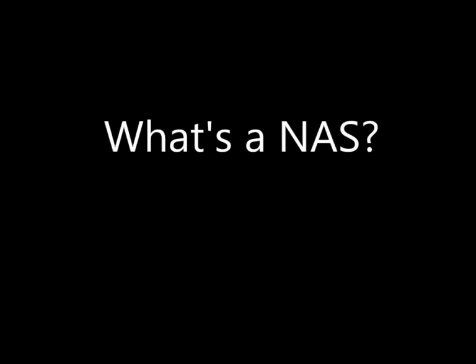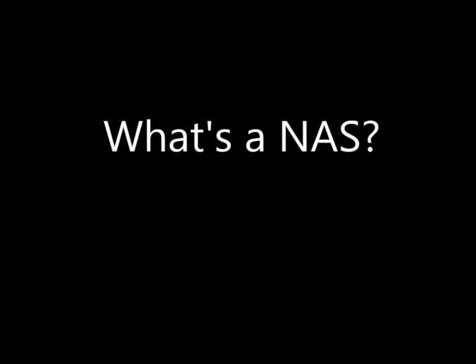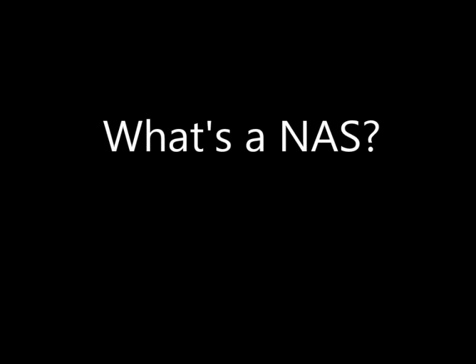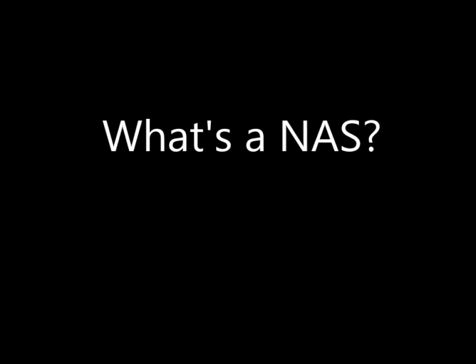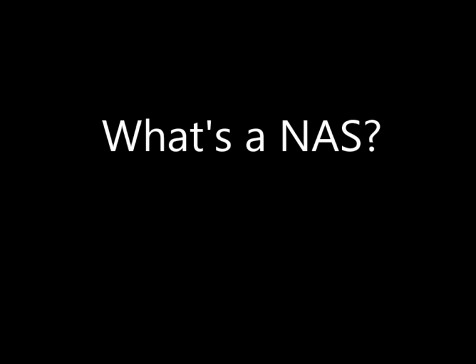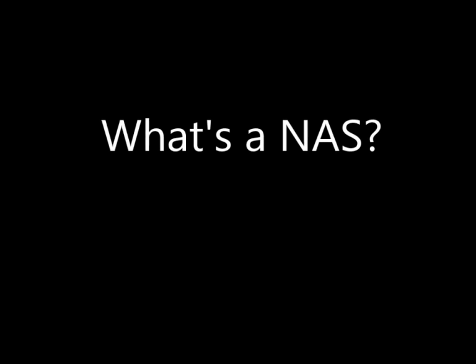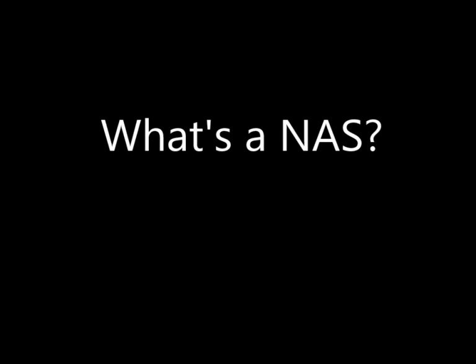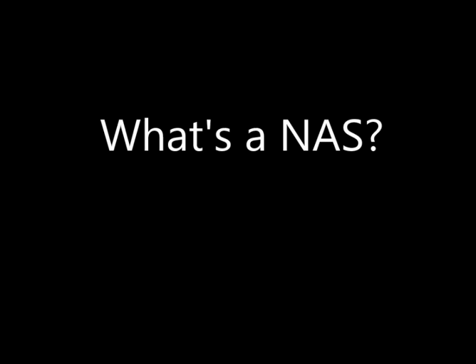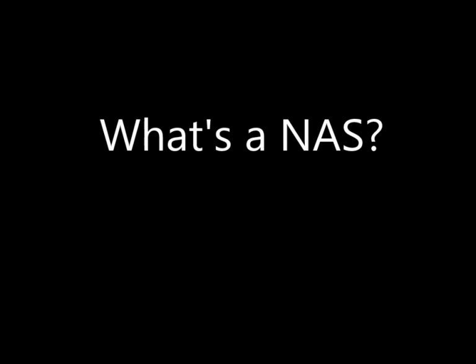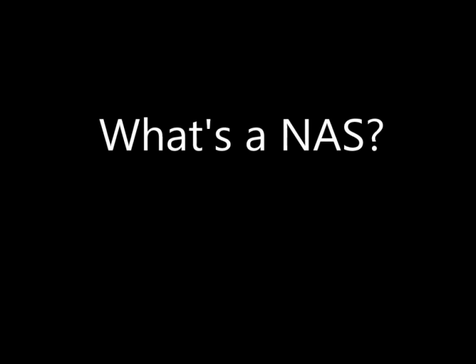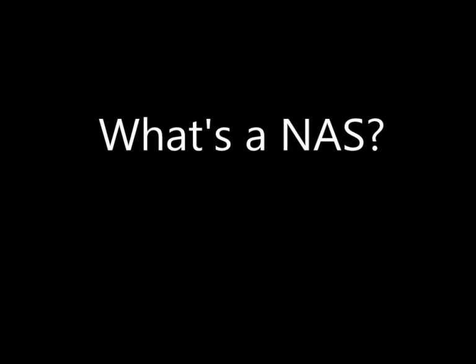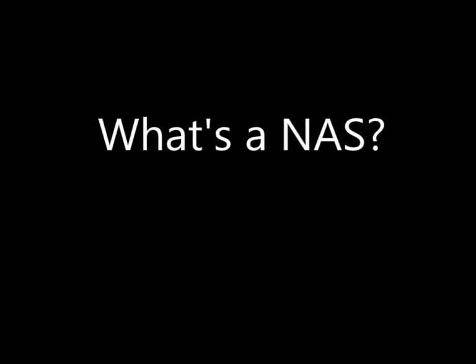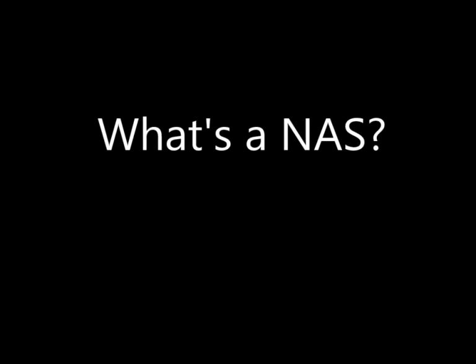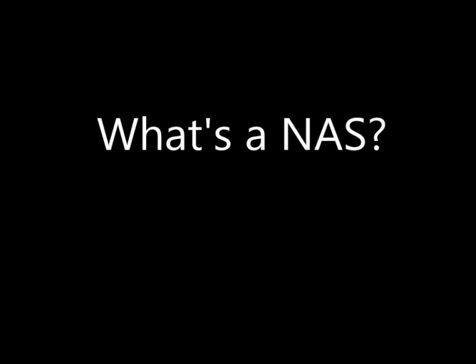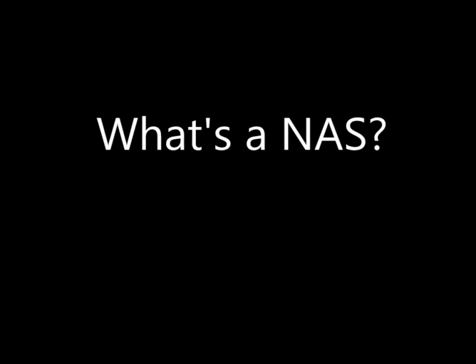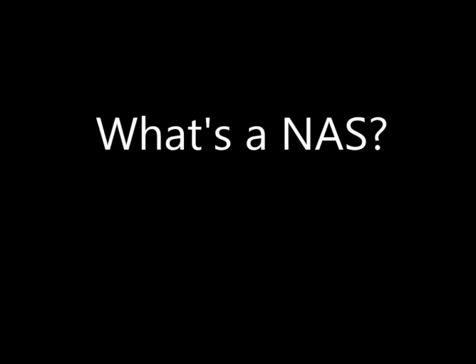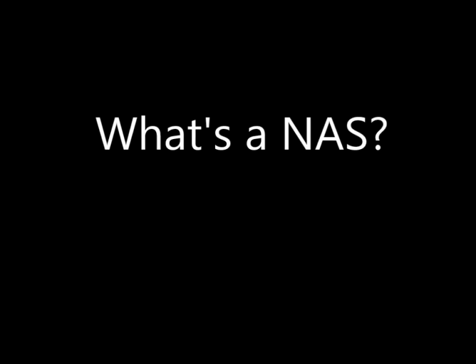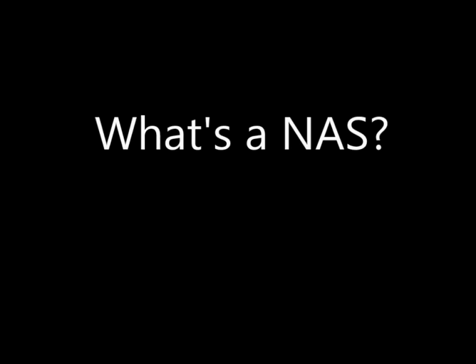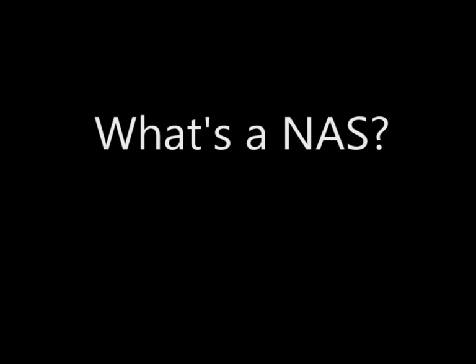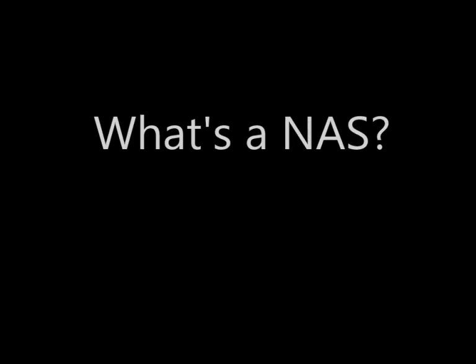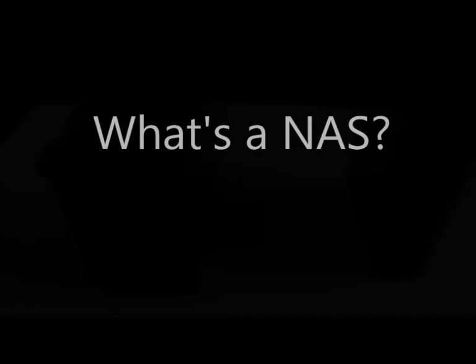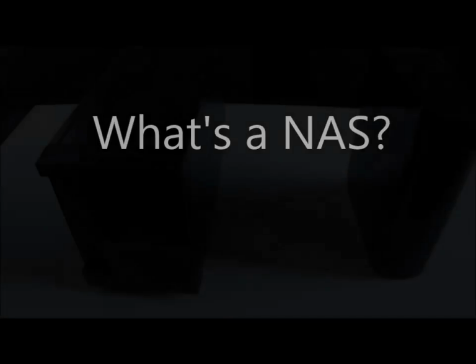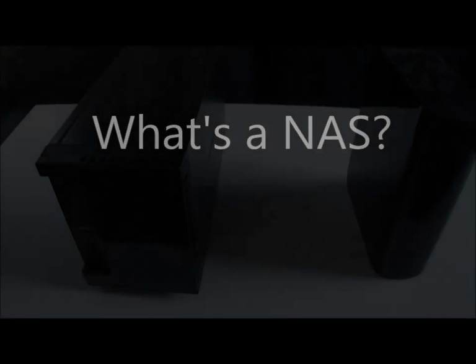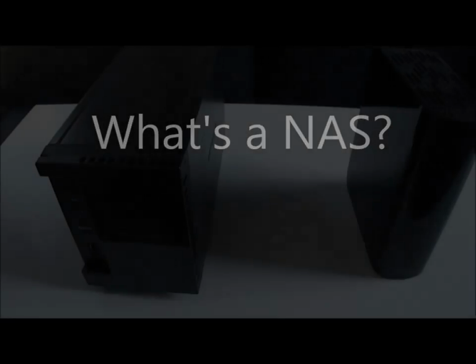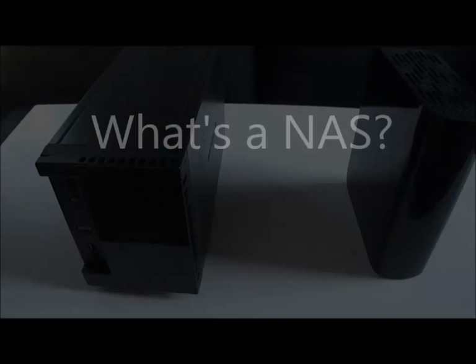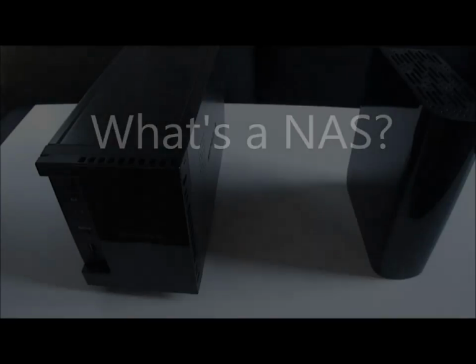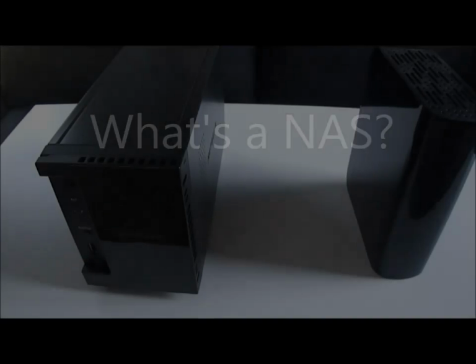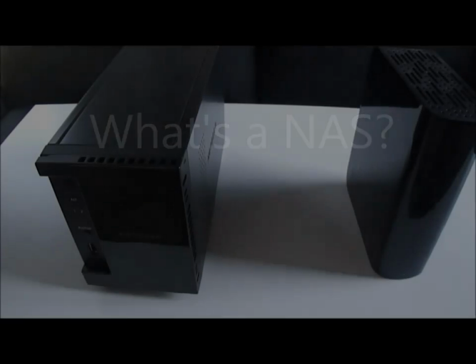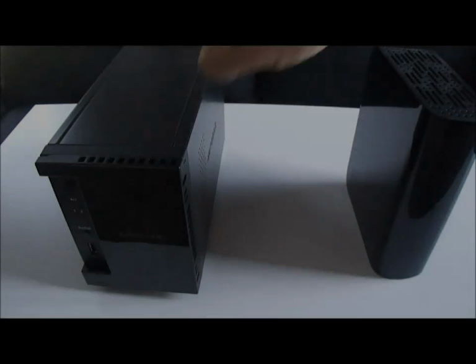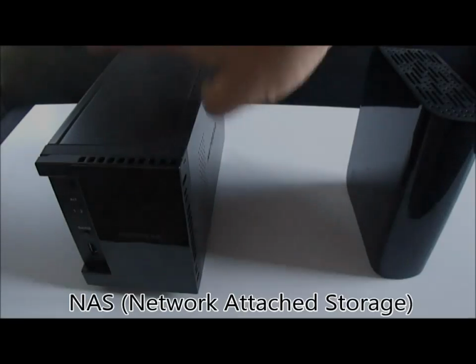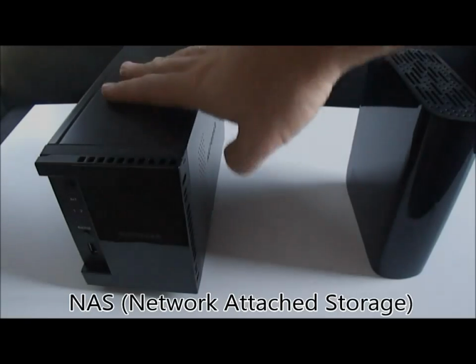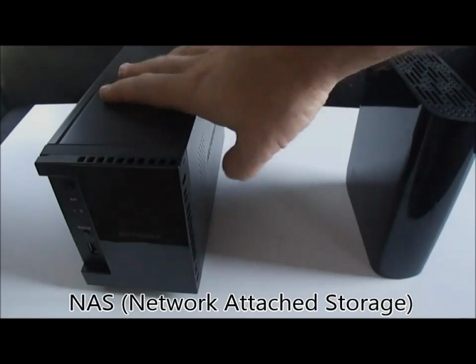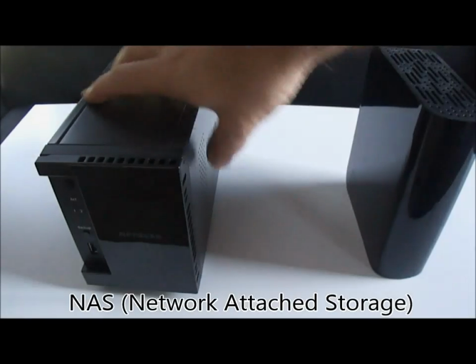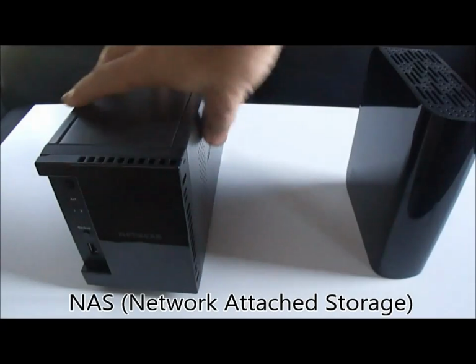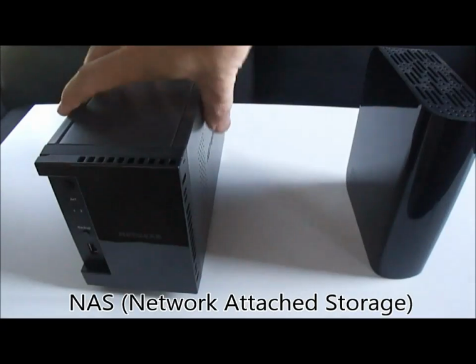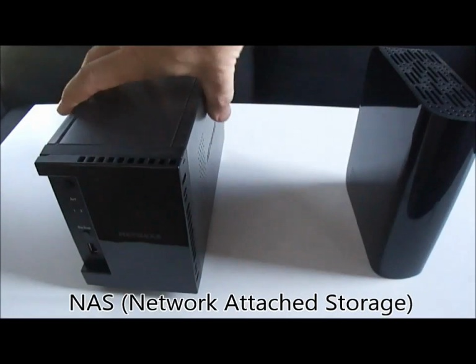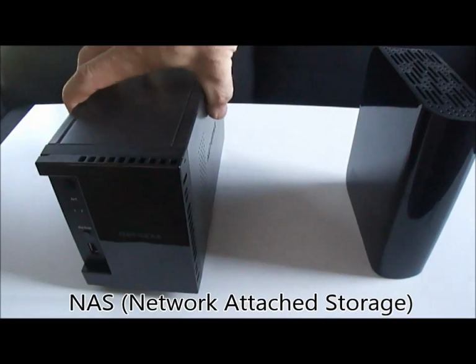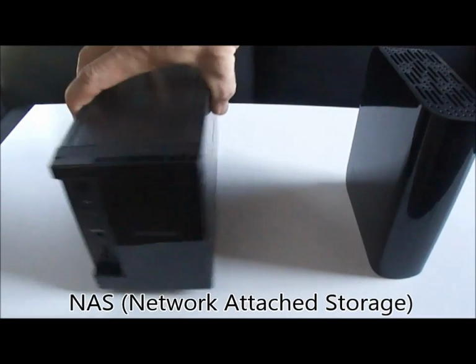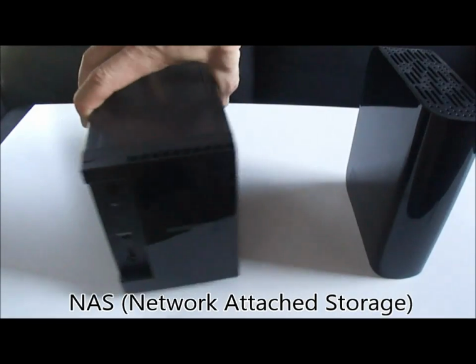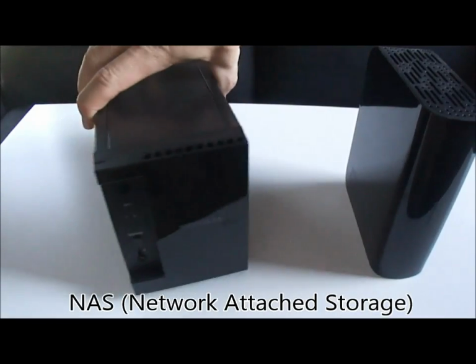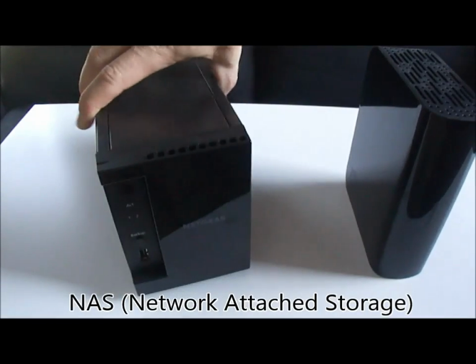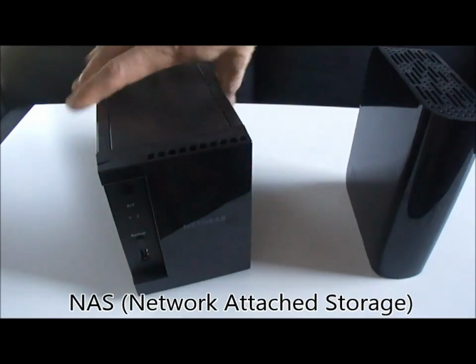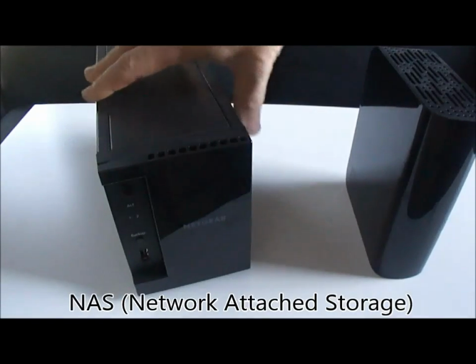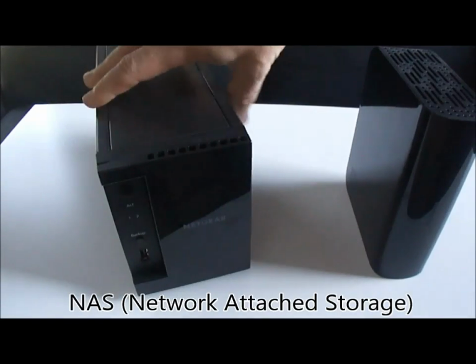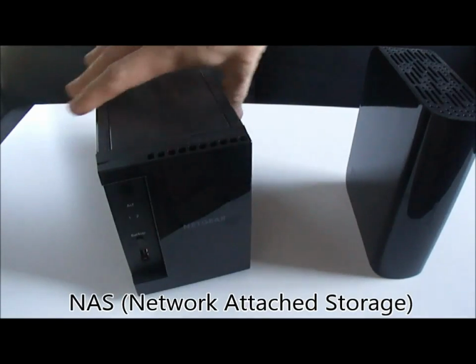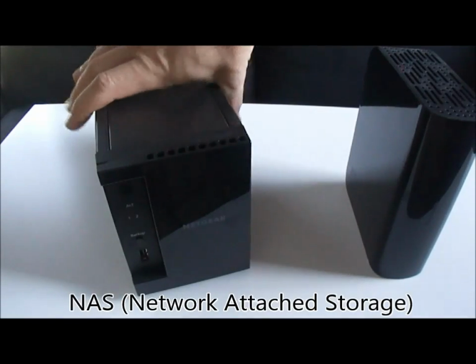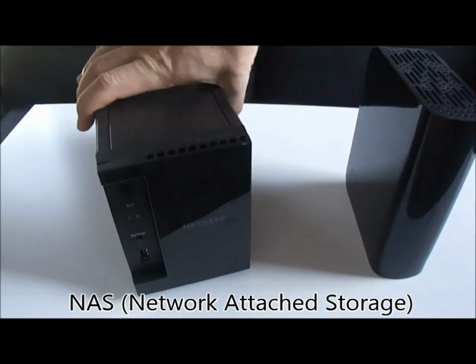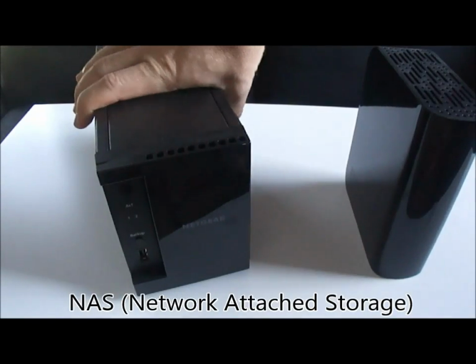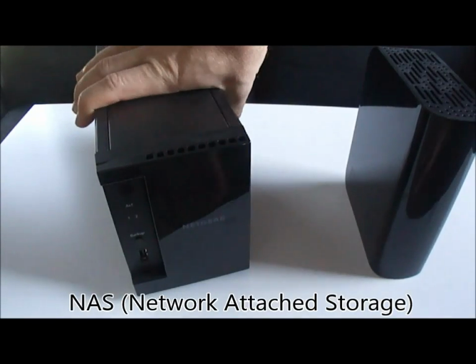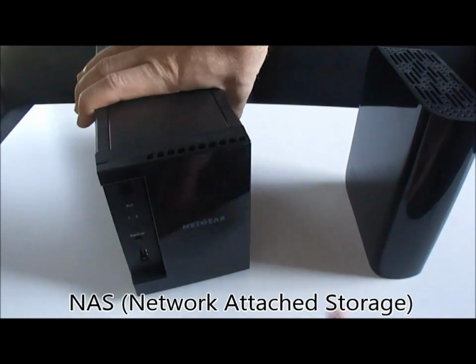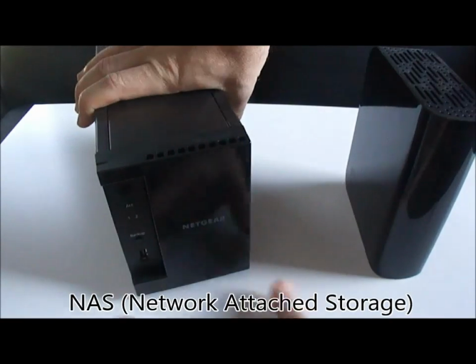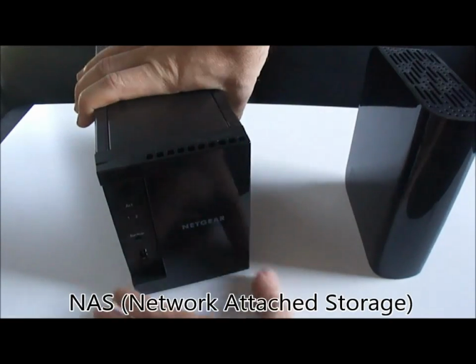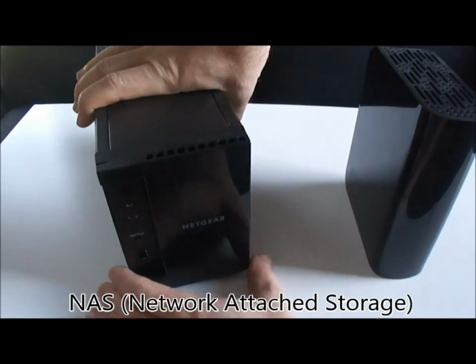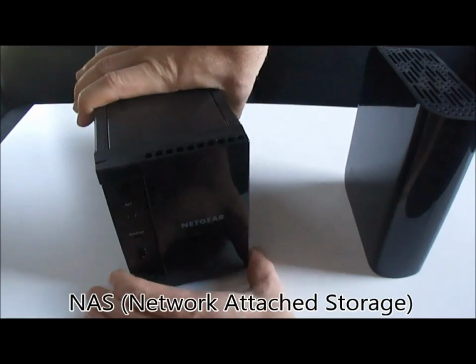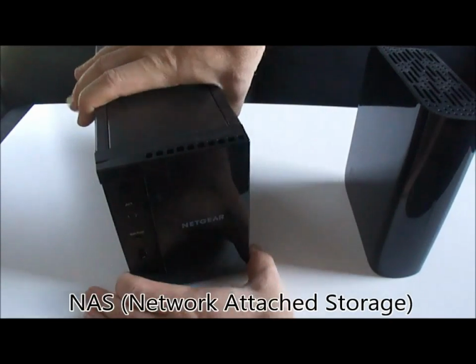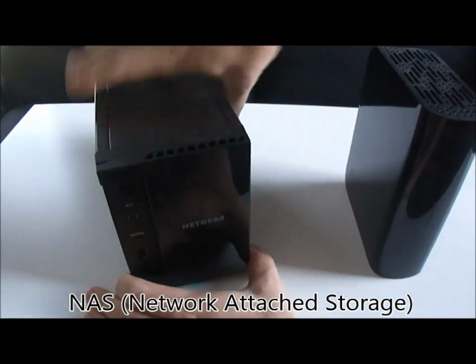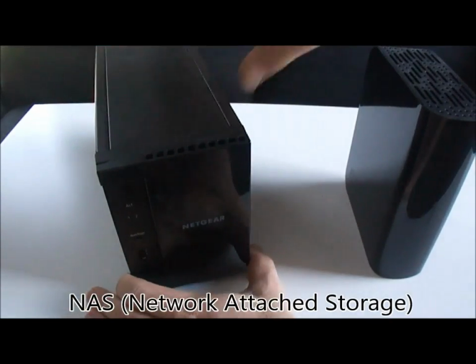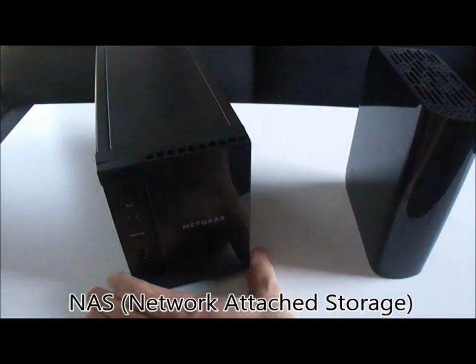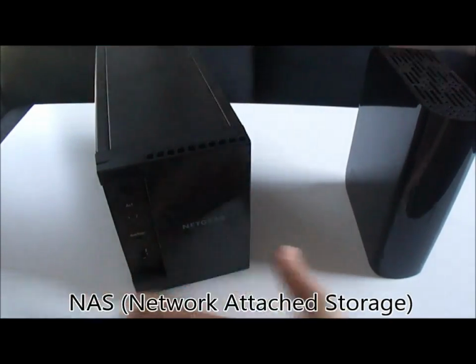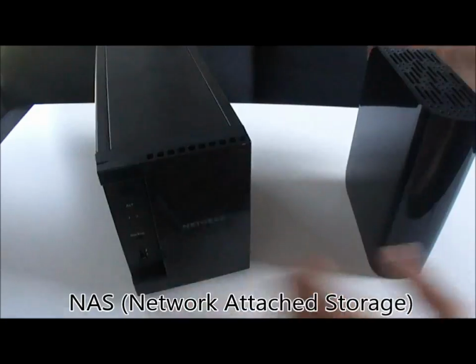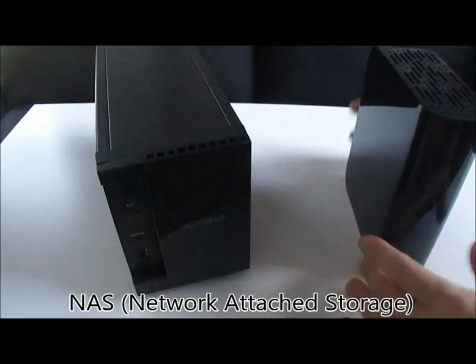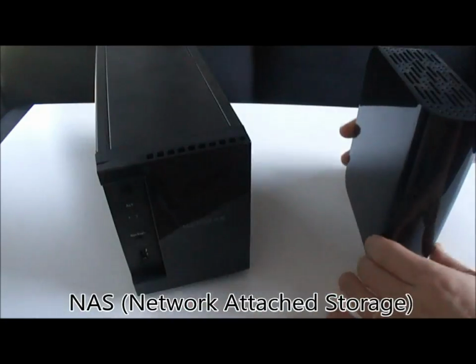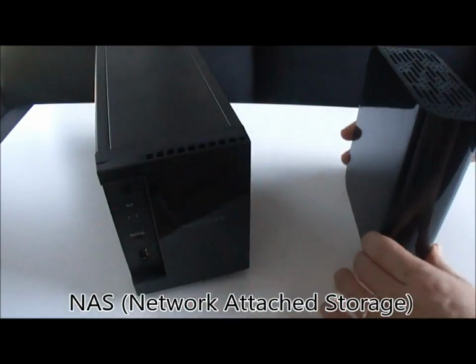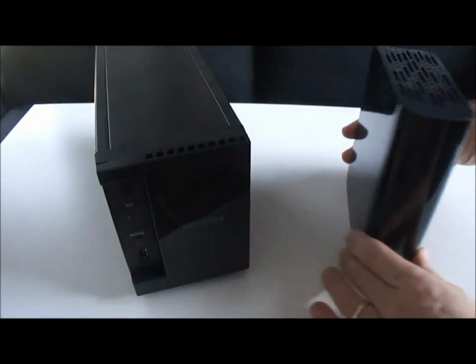Hello everyone. This is going to be a brief intro to what a NAS is. You may have heard of this in terms of backing up your data. A NAS is network attached storage.